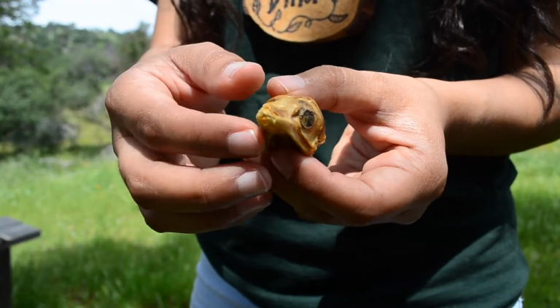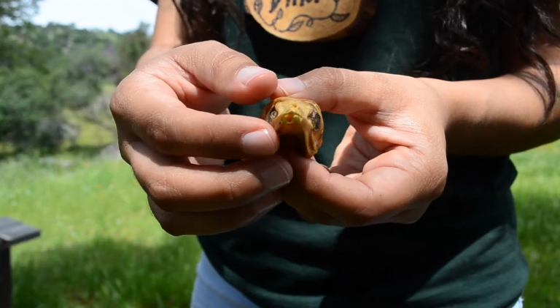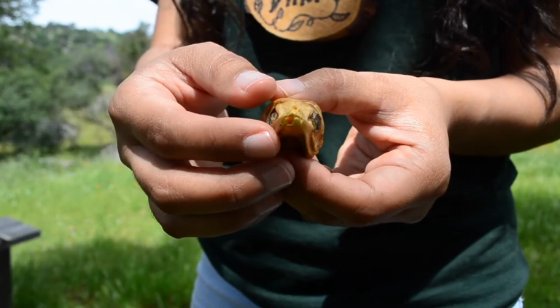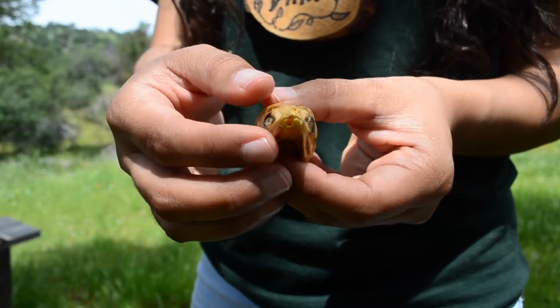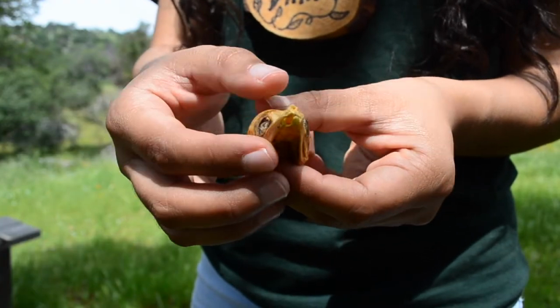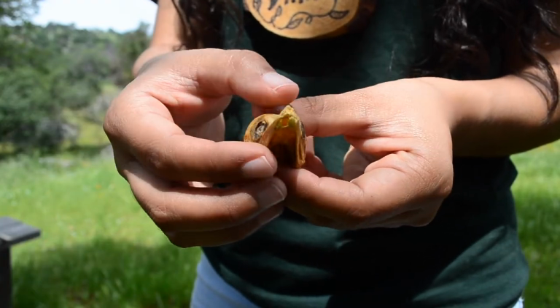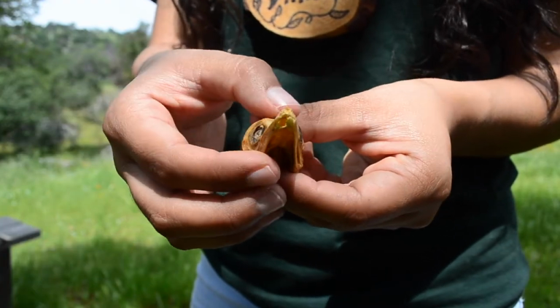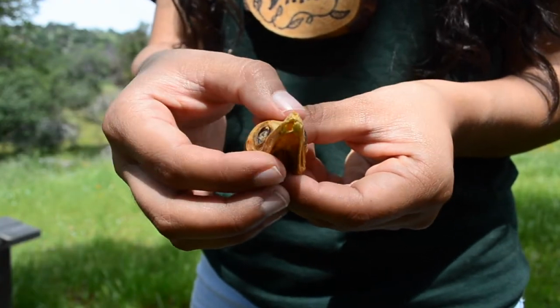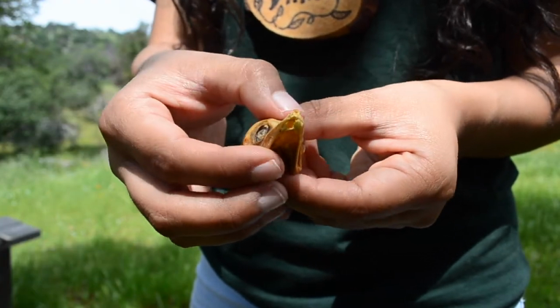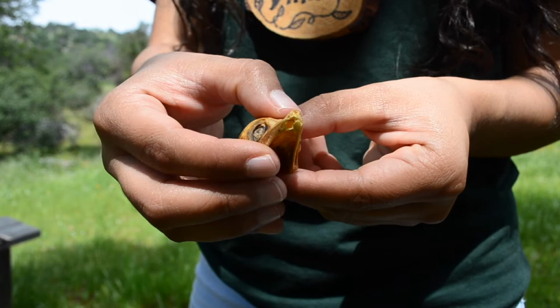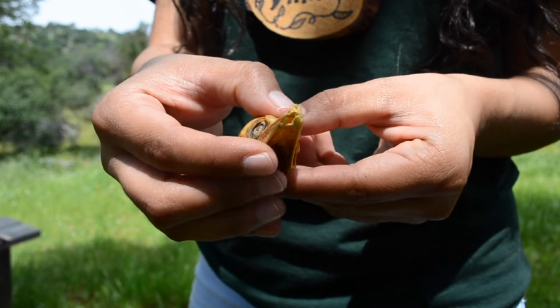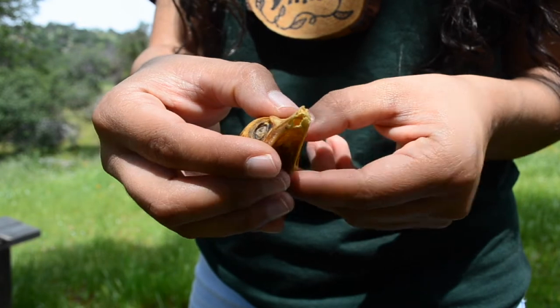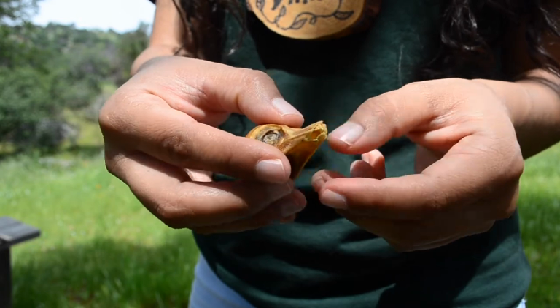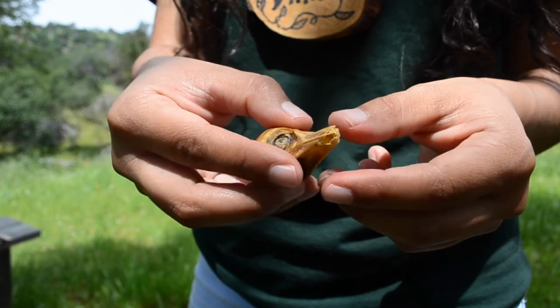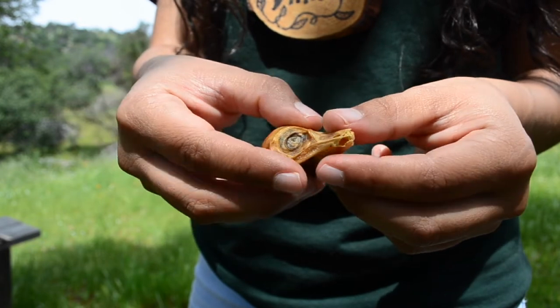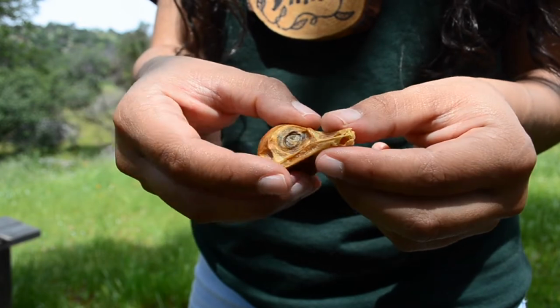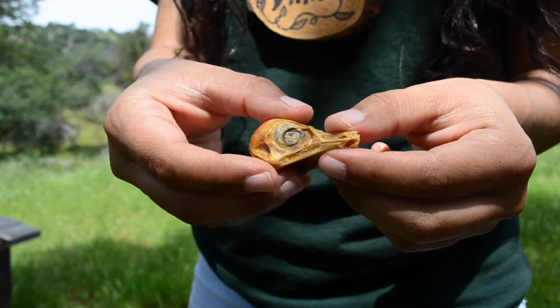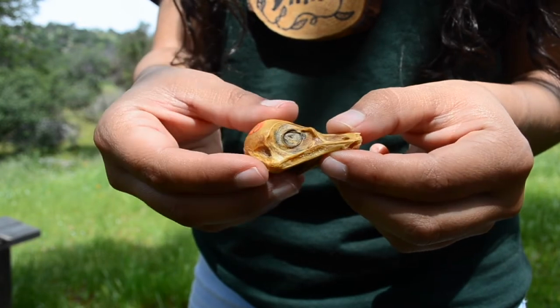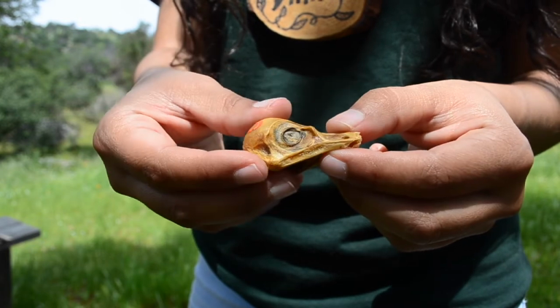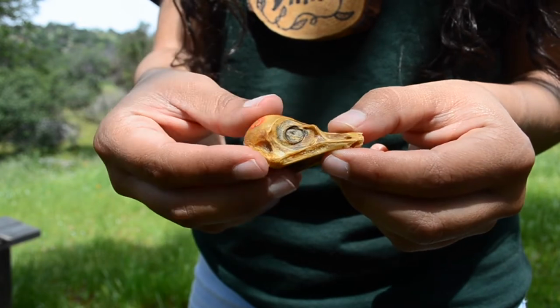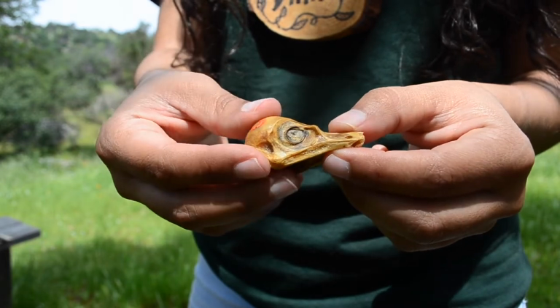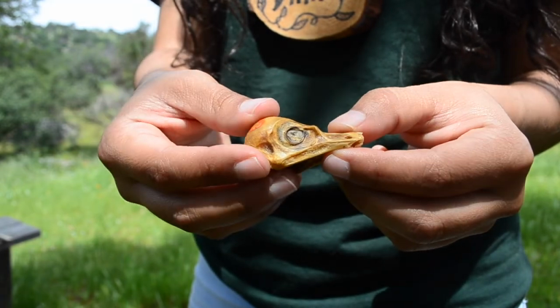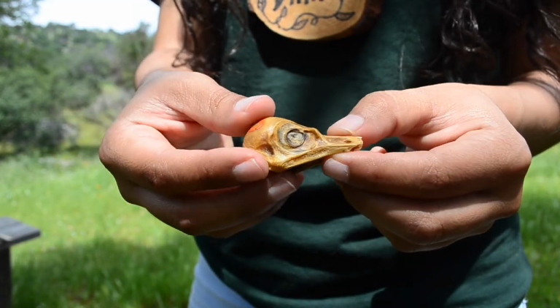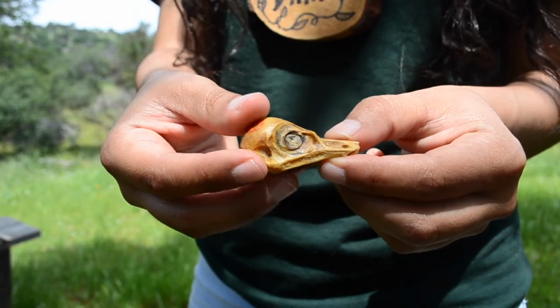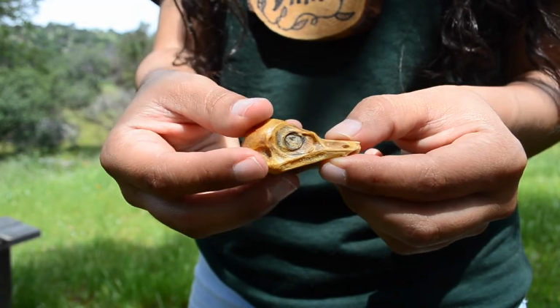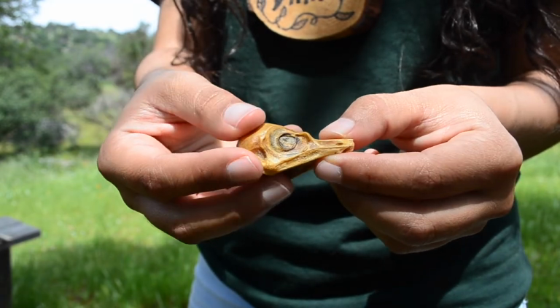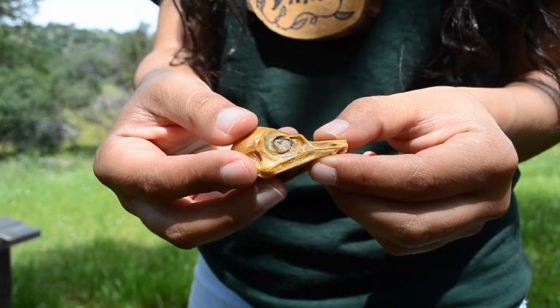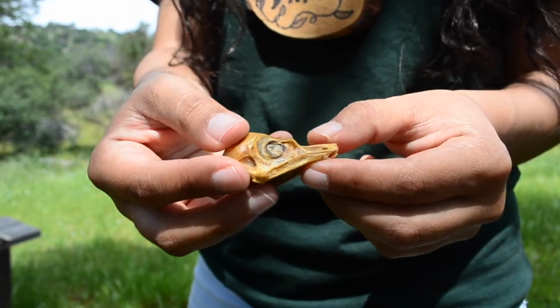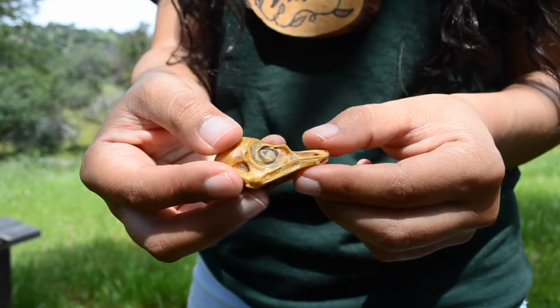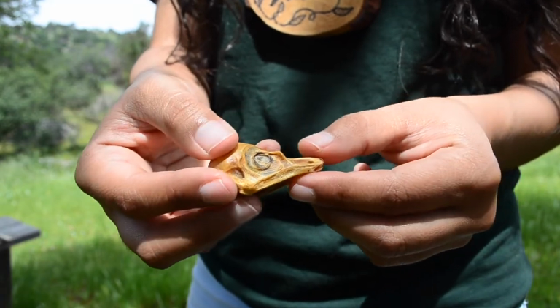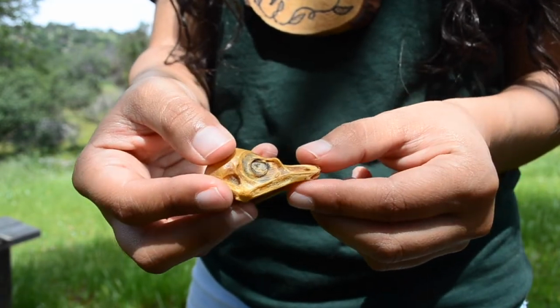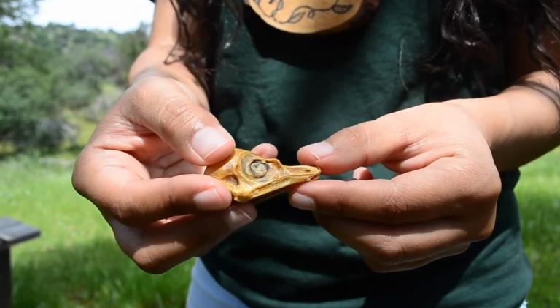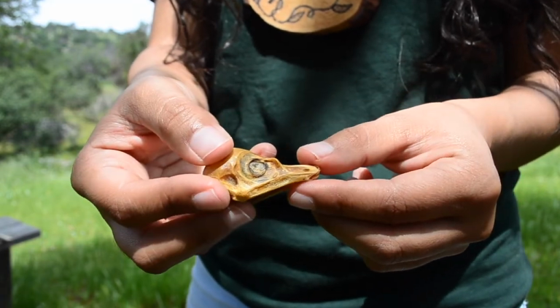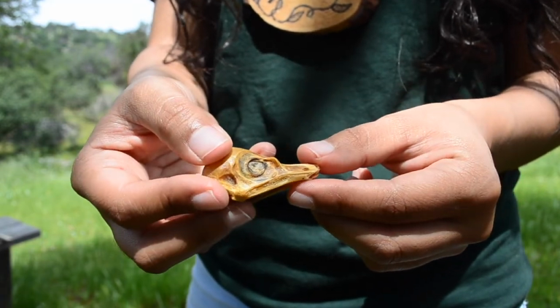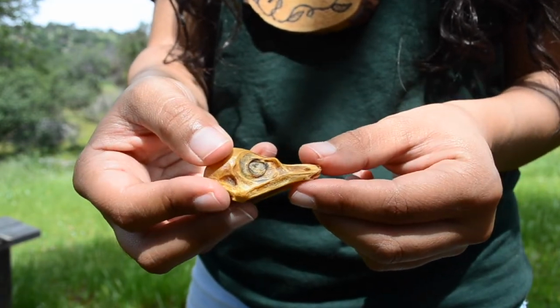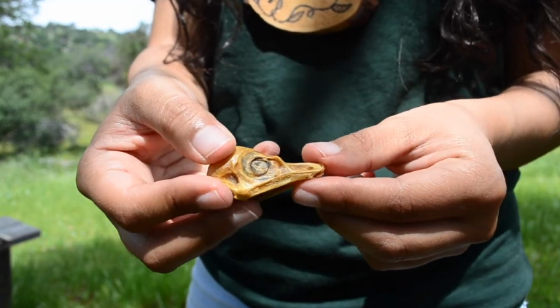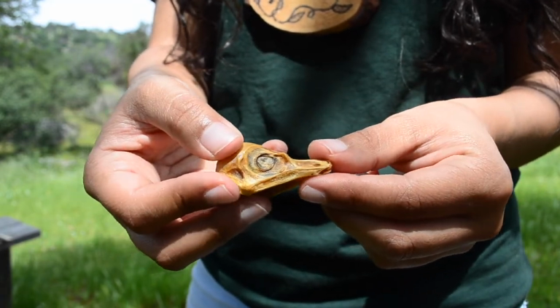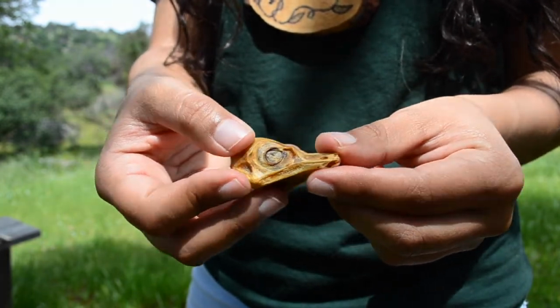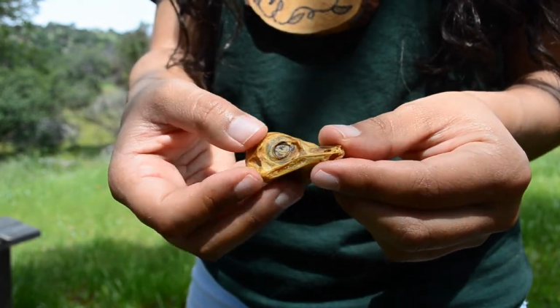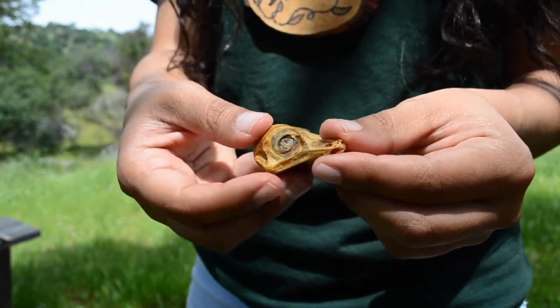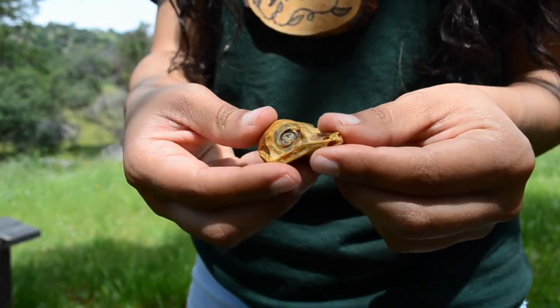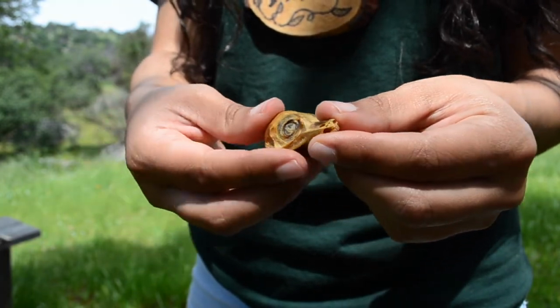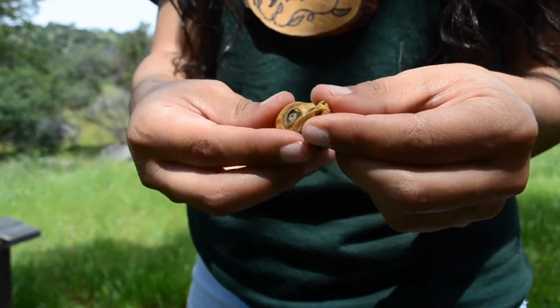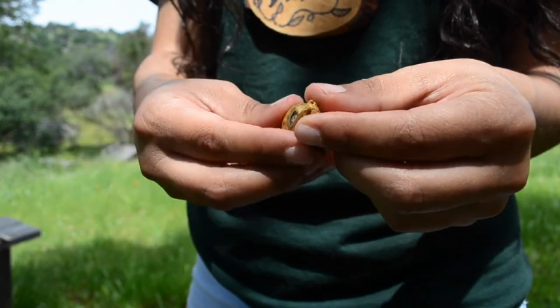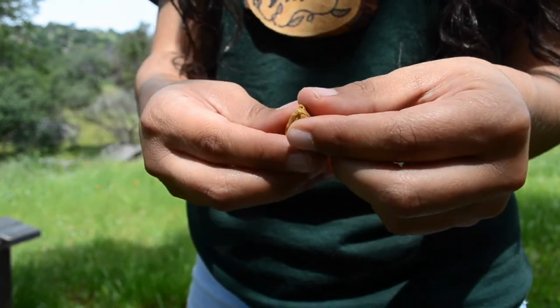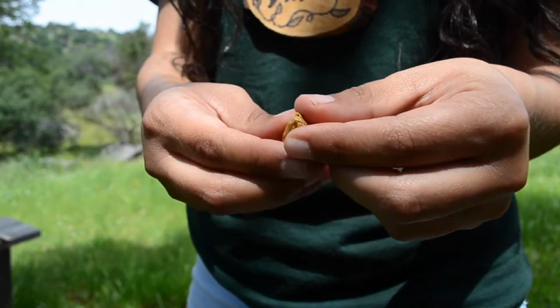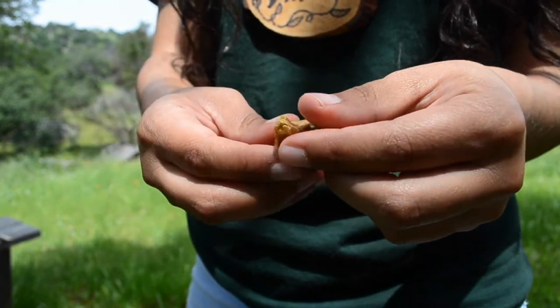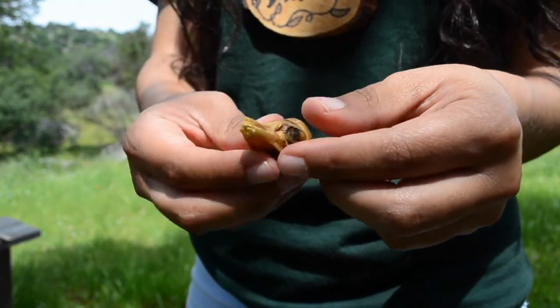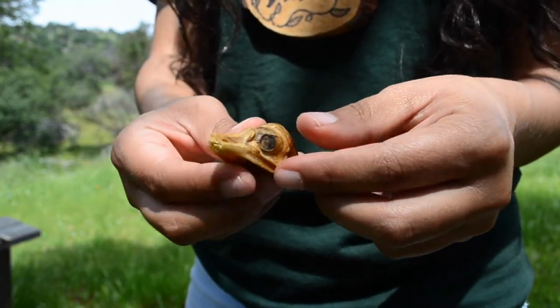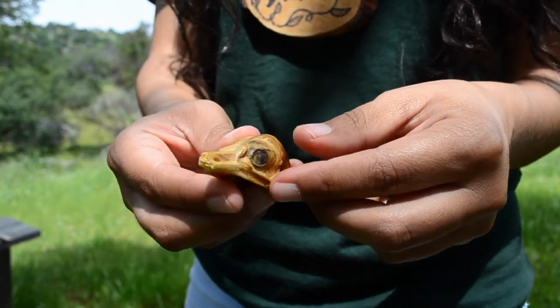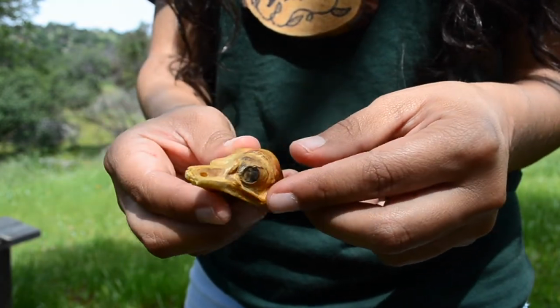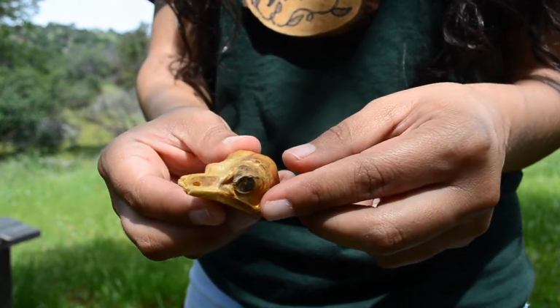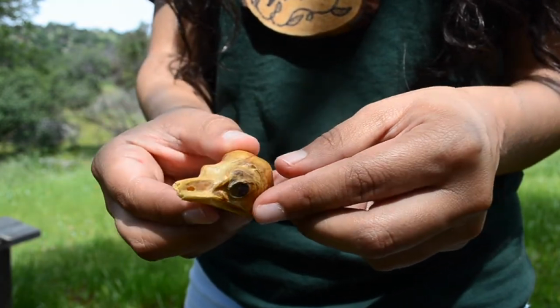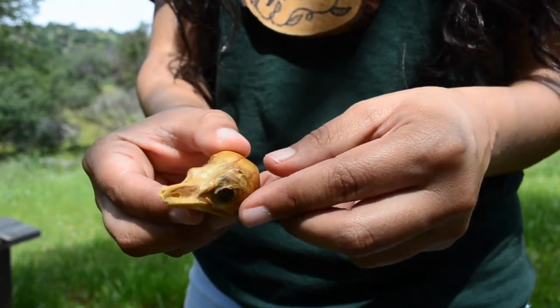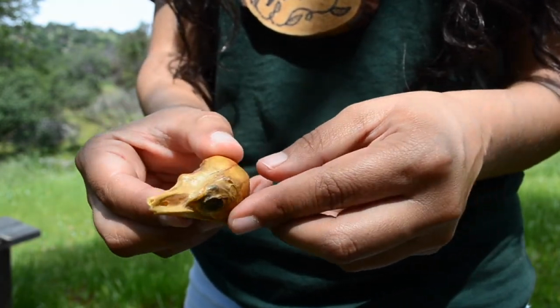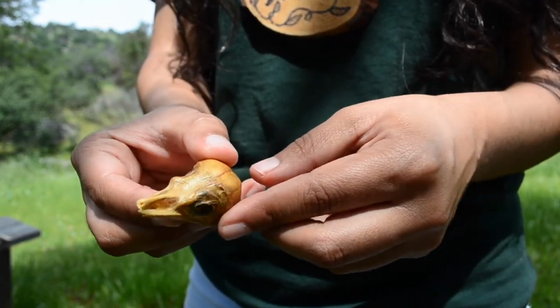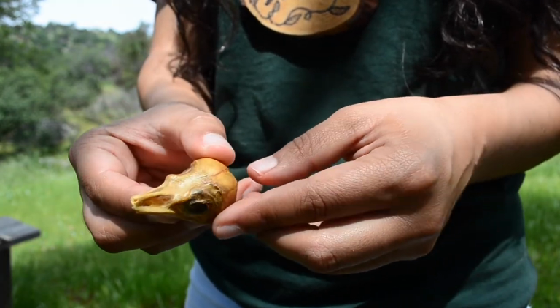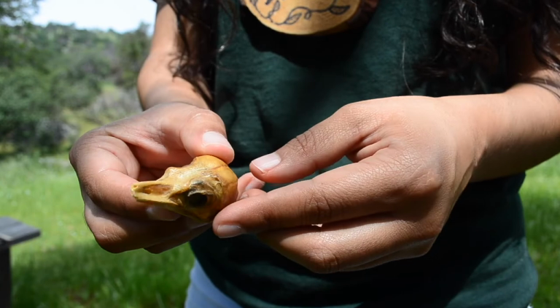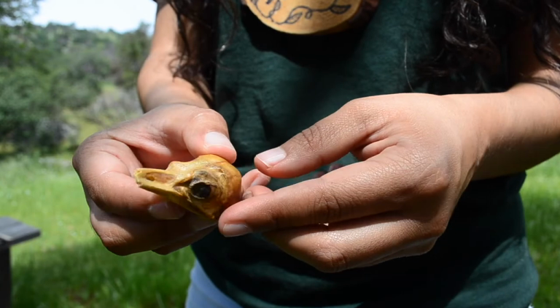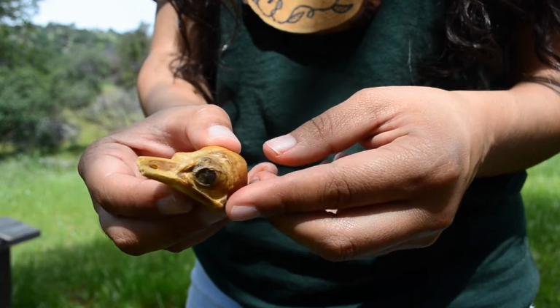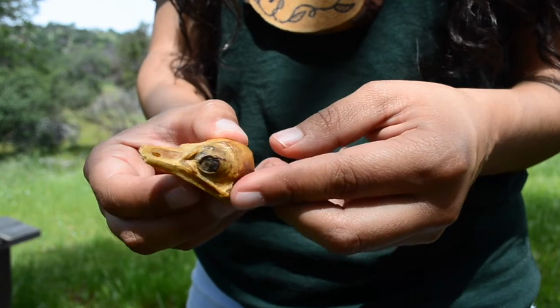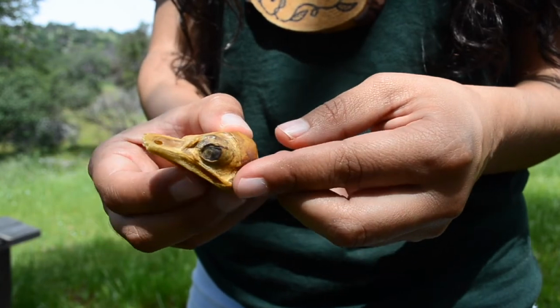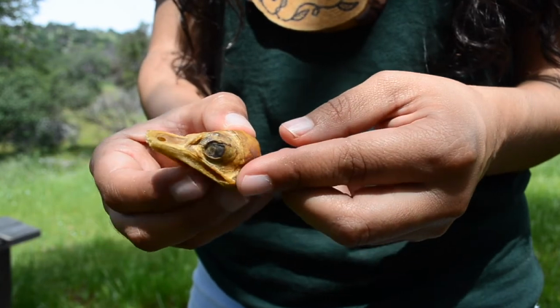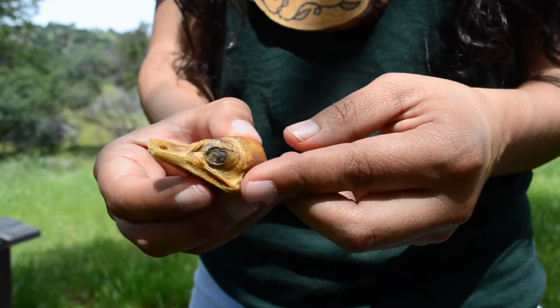An acorn woodpecker's pointed beak and thick skull are perfectly adapted for drilling holes in trees.